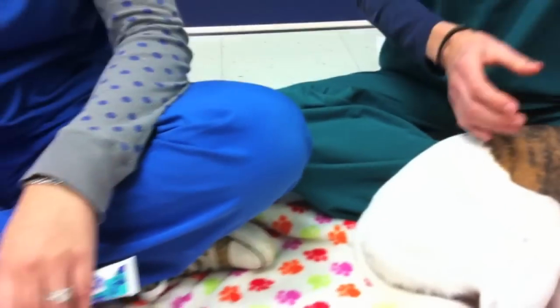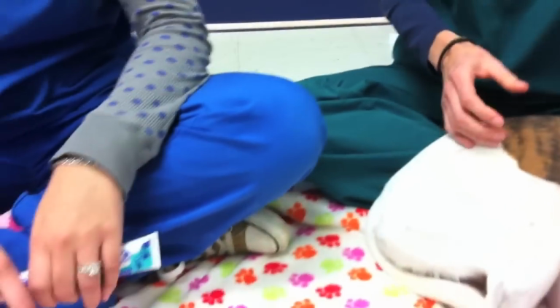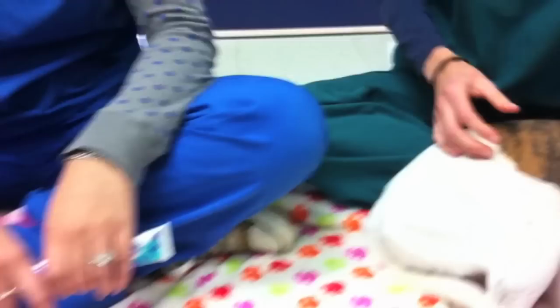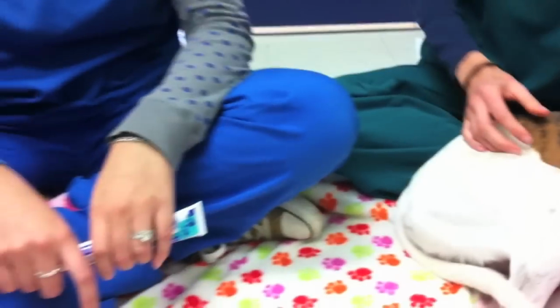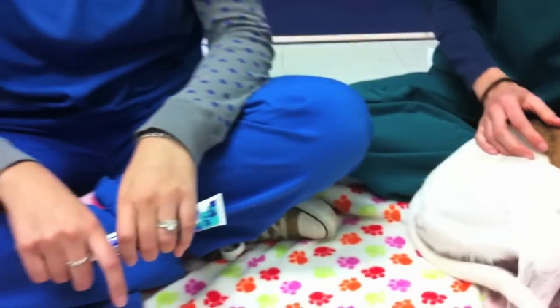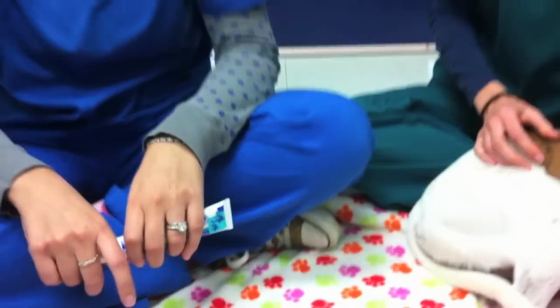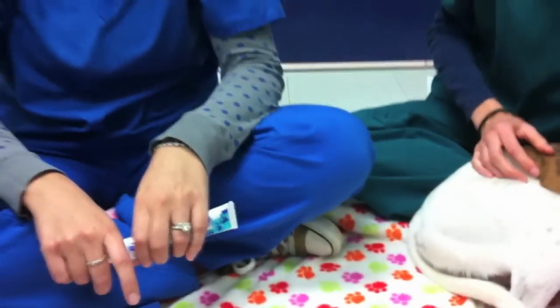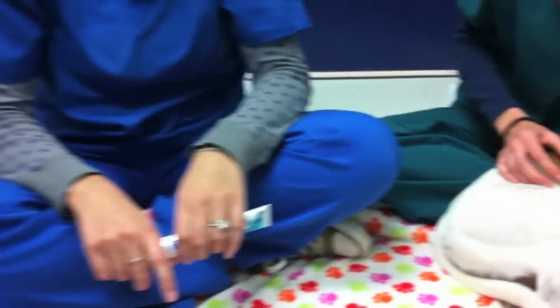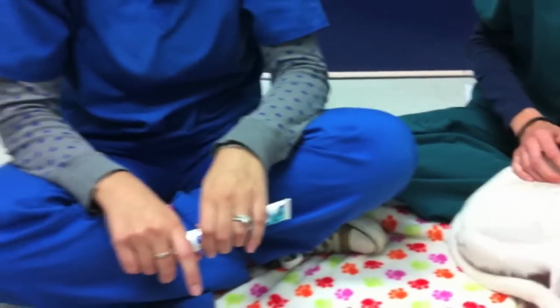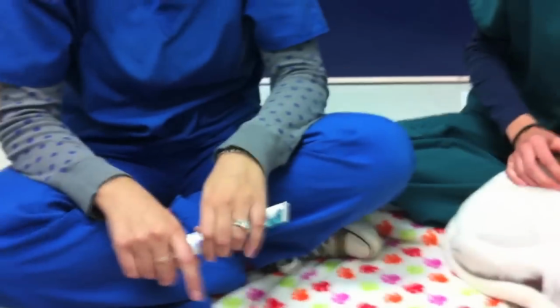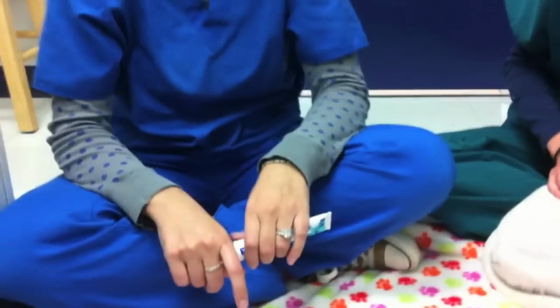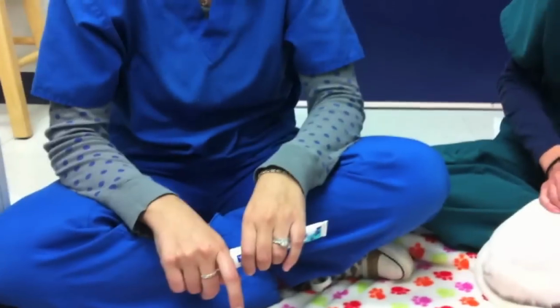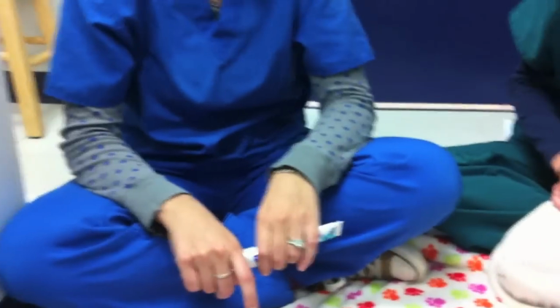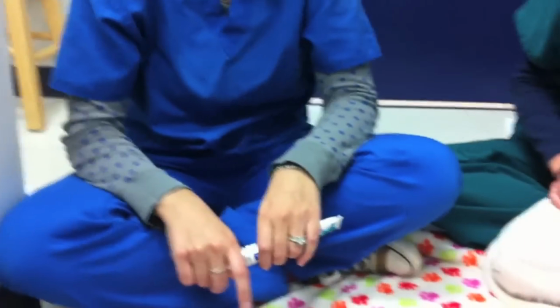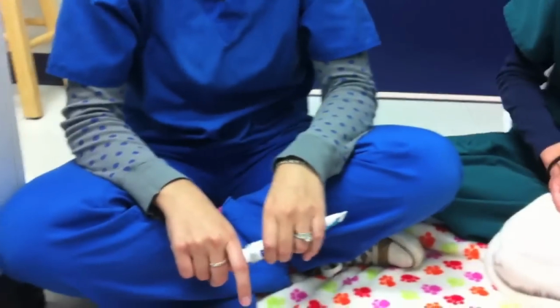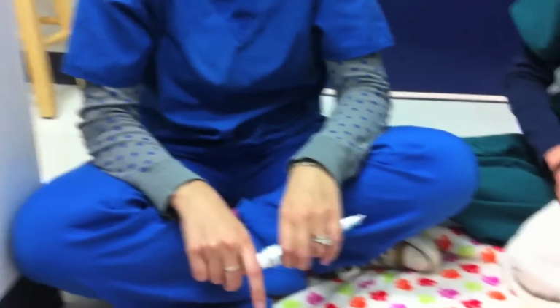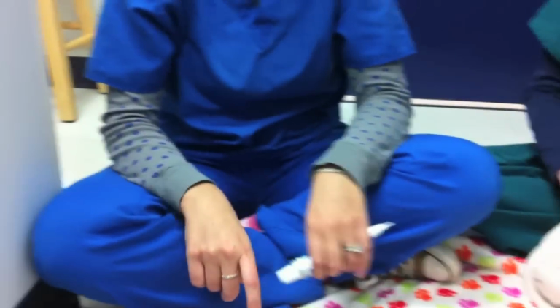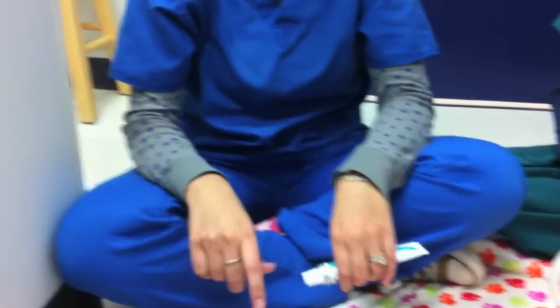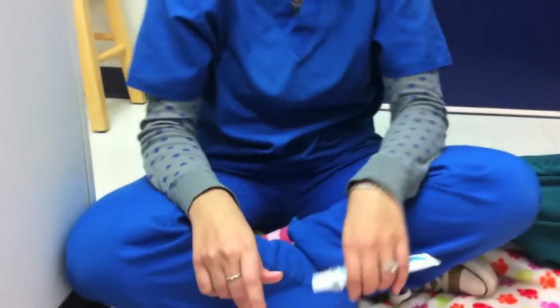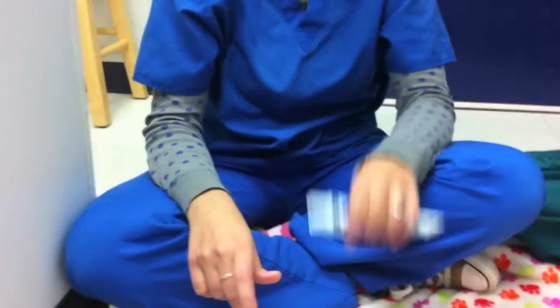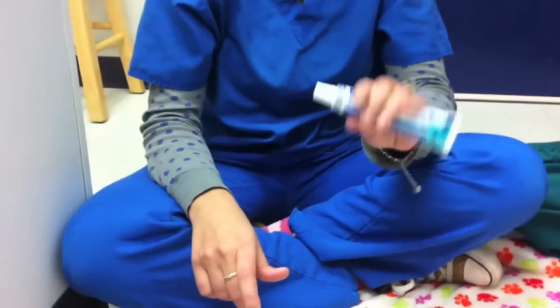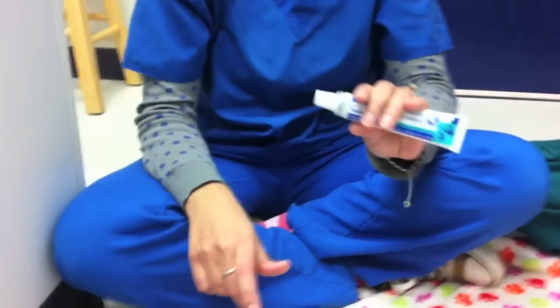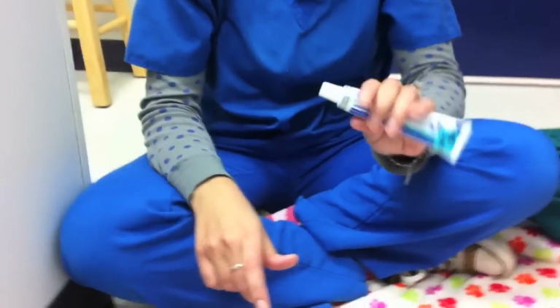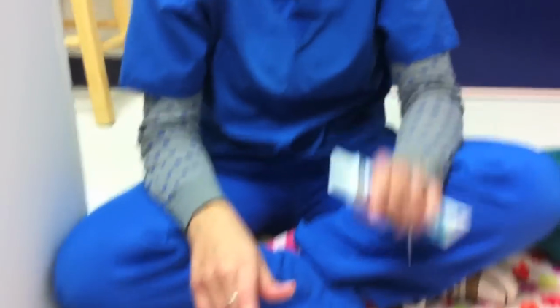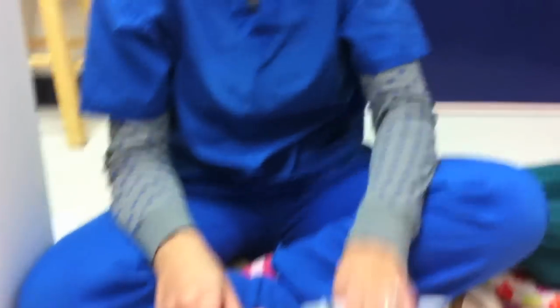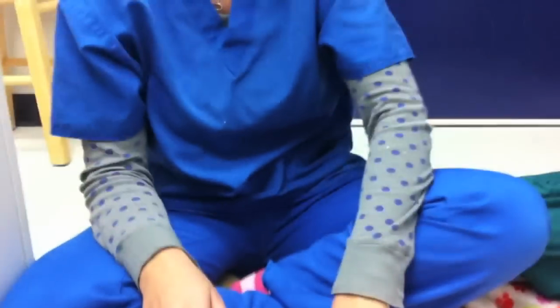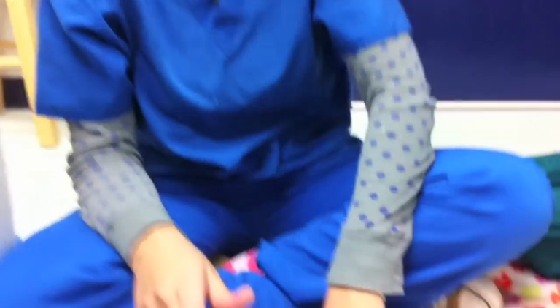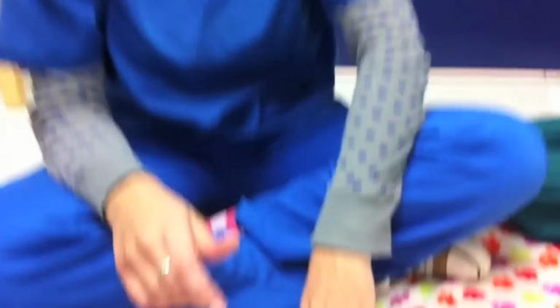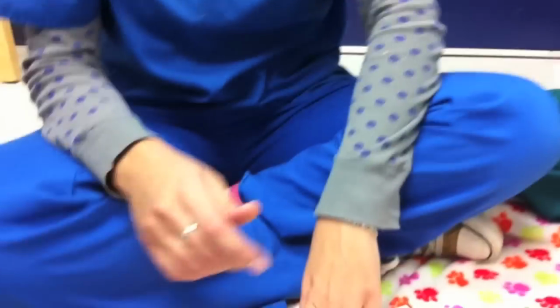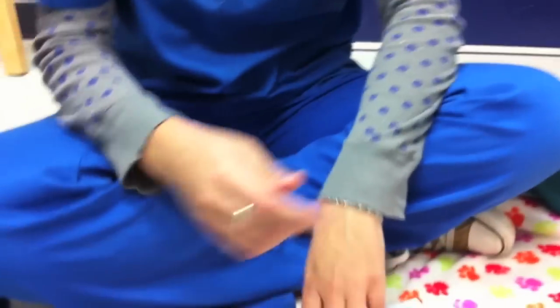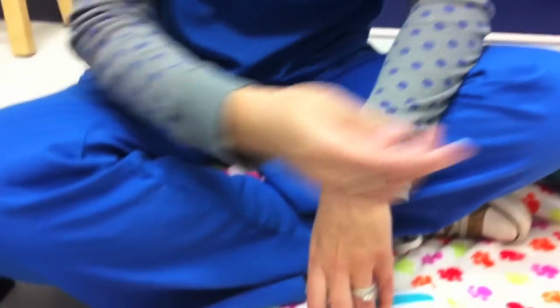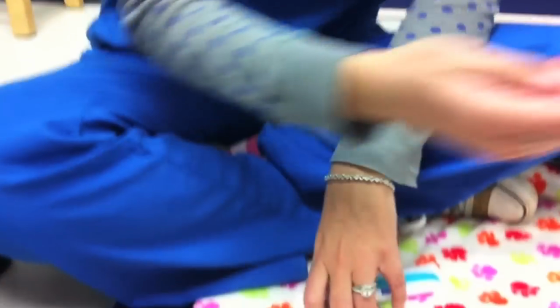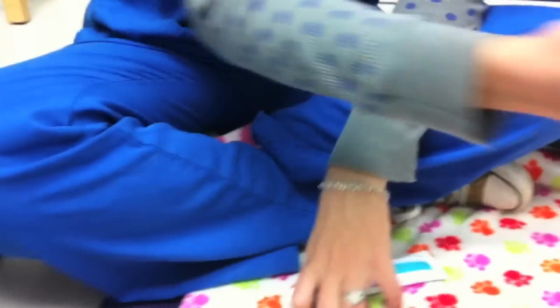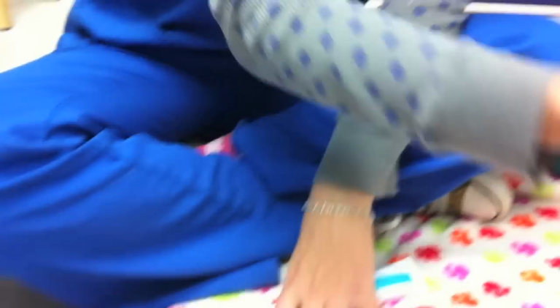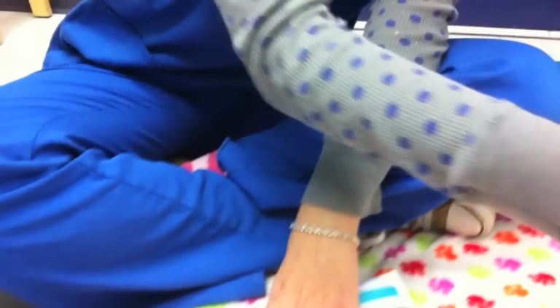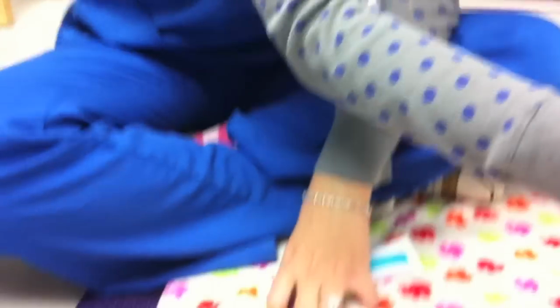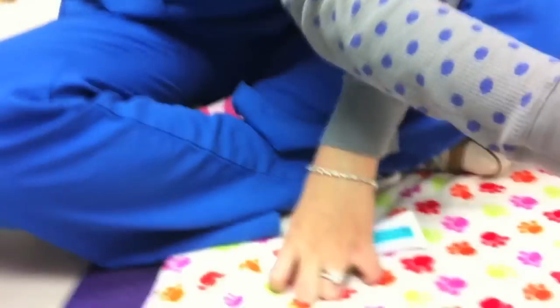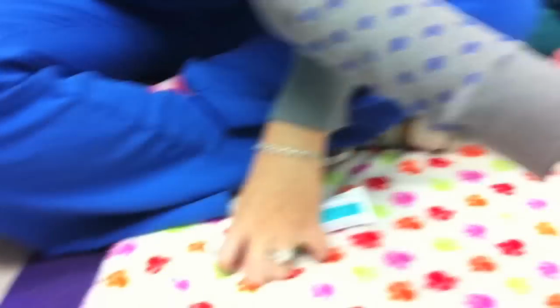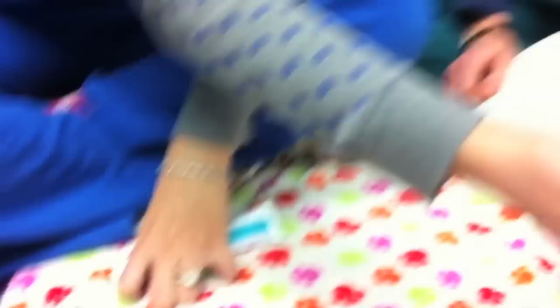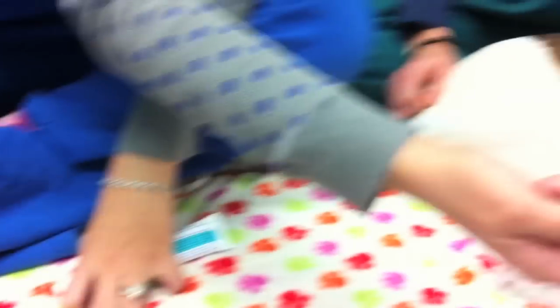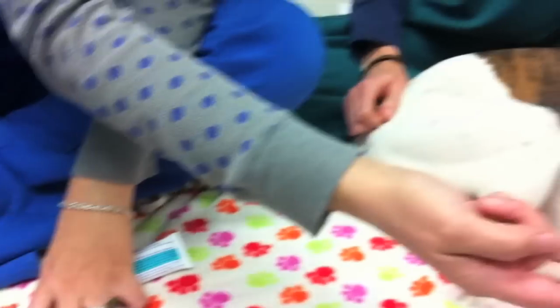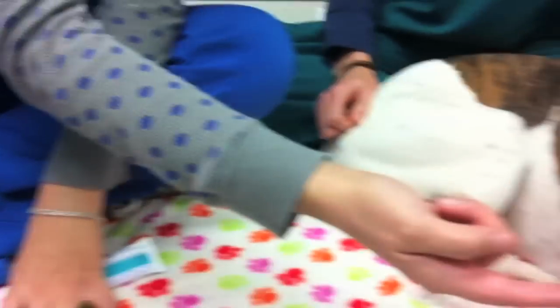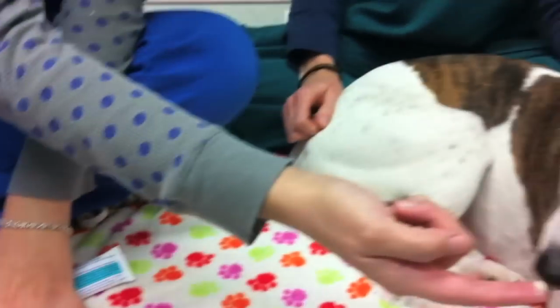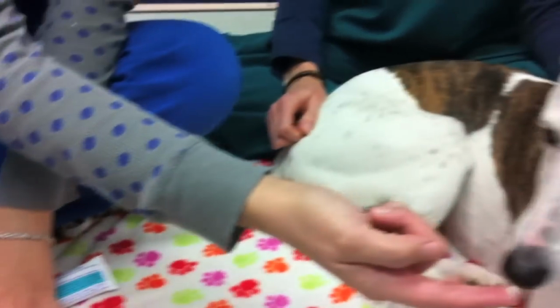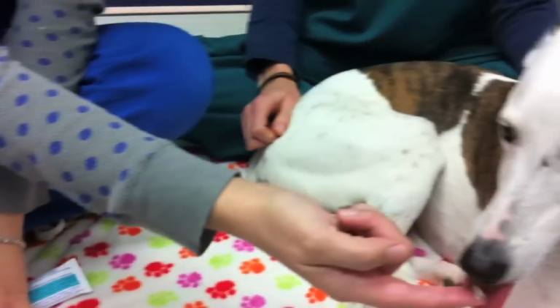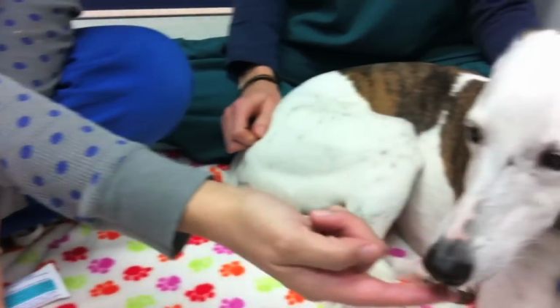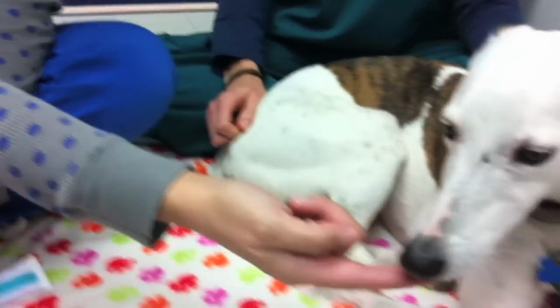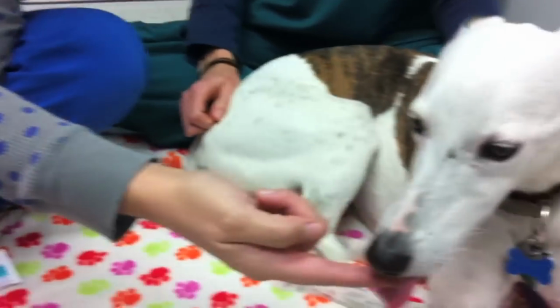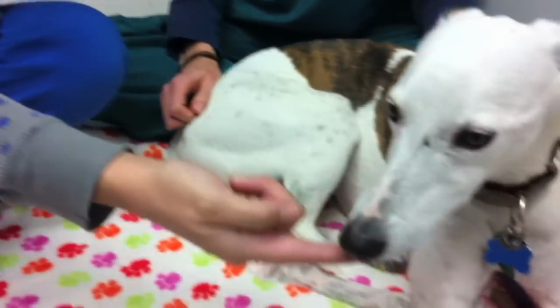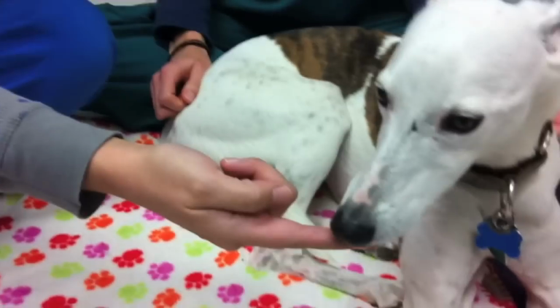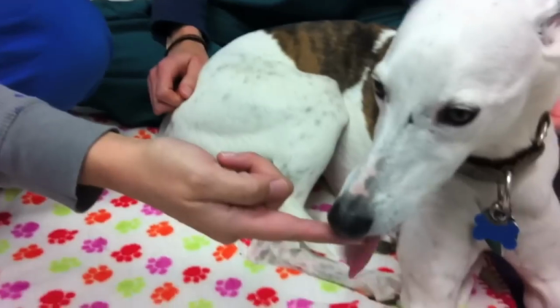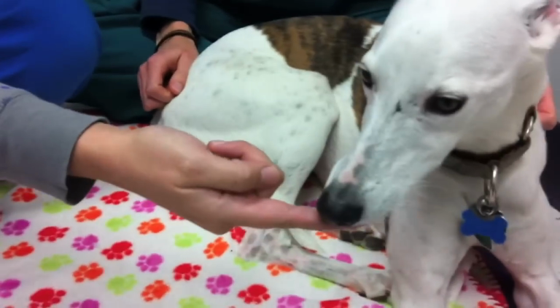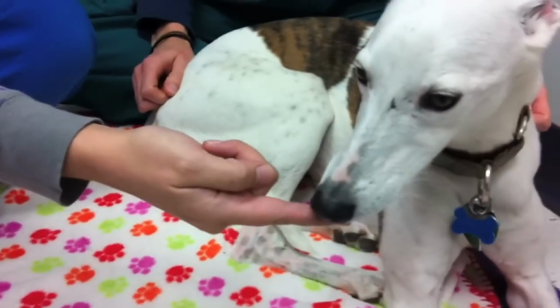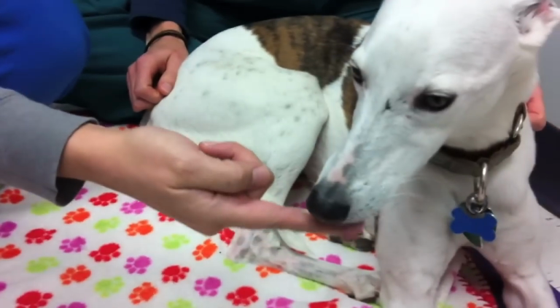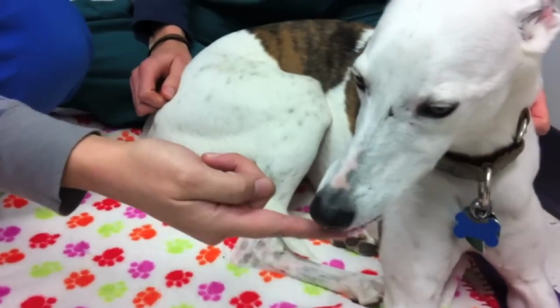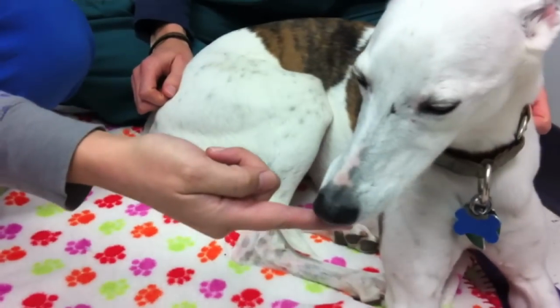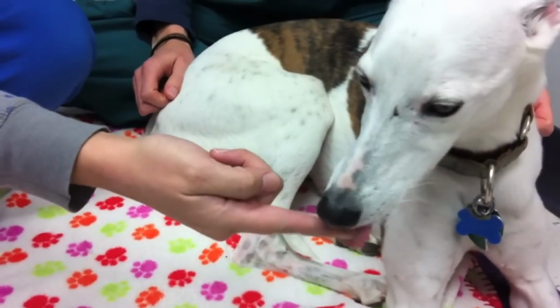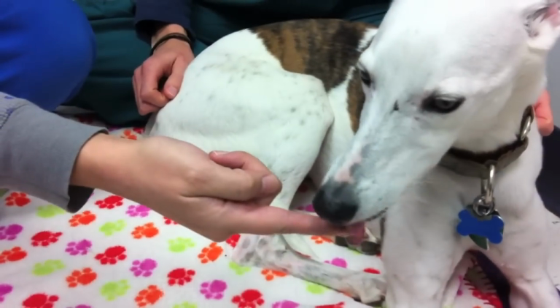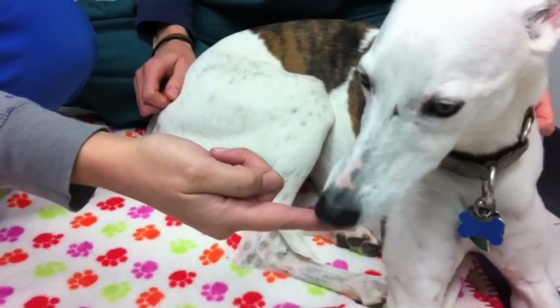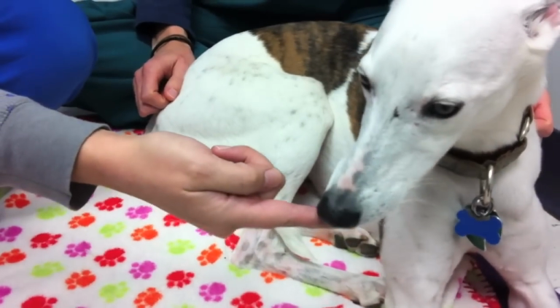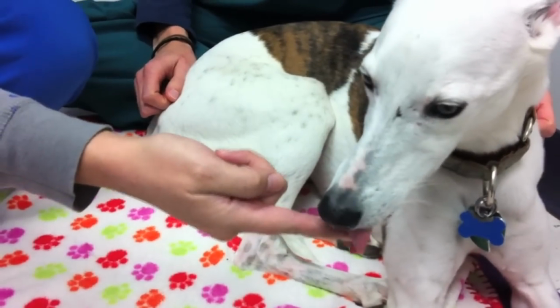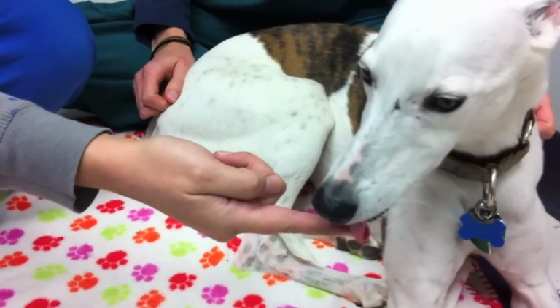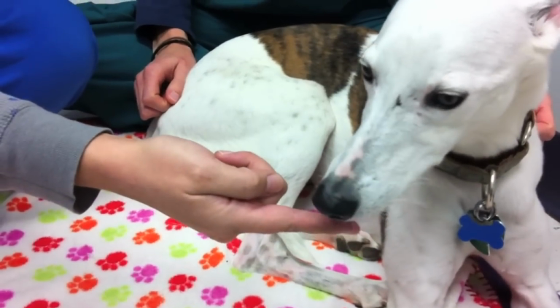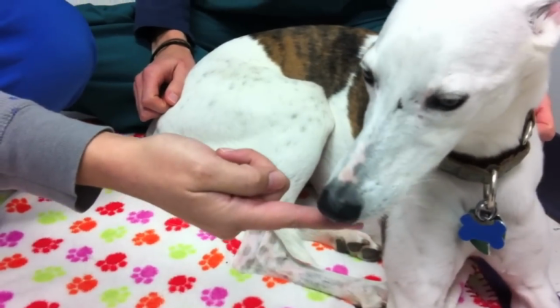For the first week or so, start by offering the toothpaste as a treat. This helps them to associate a positive experience with brushing.